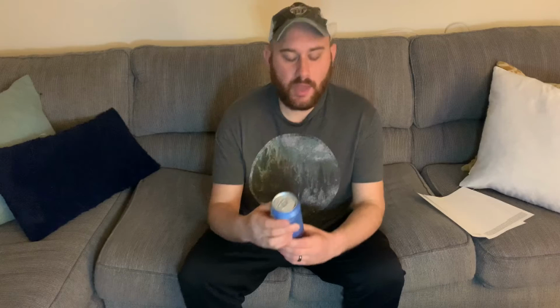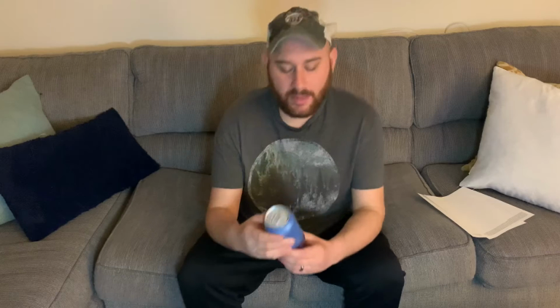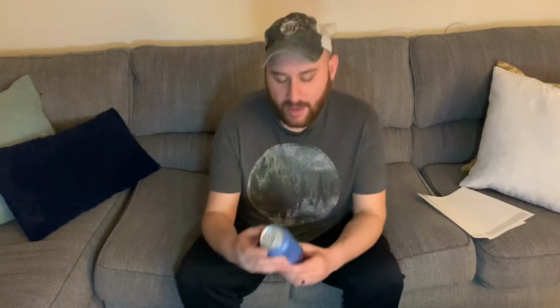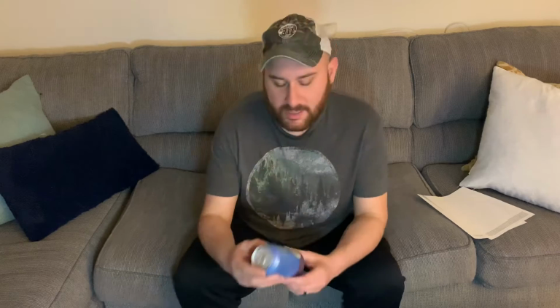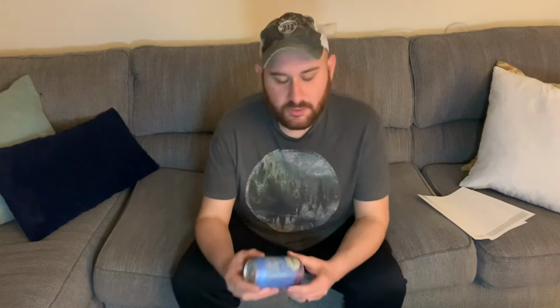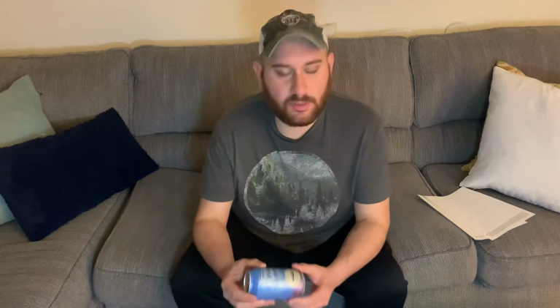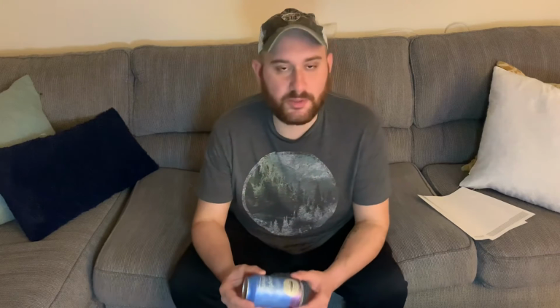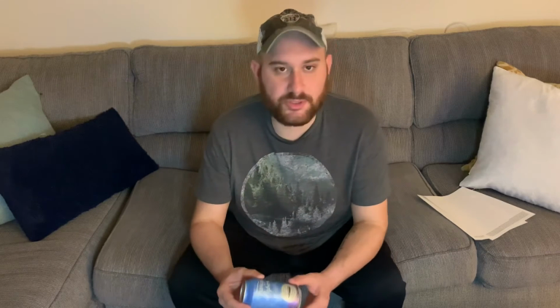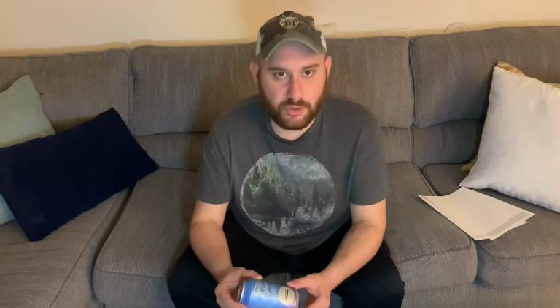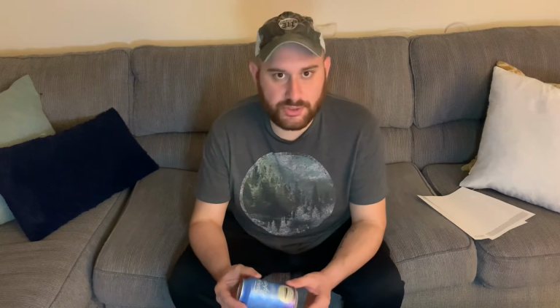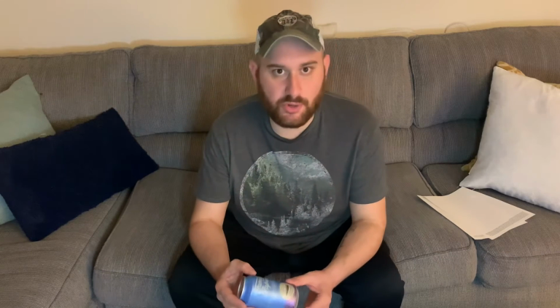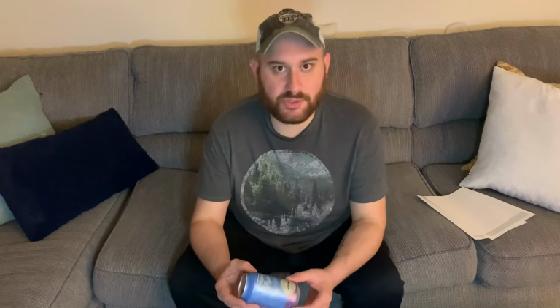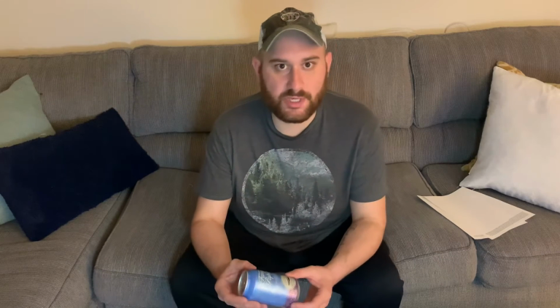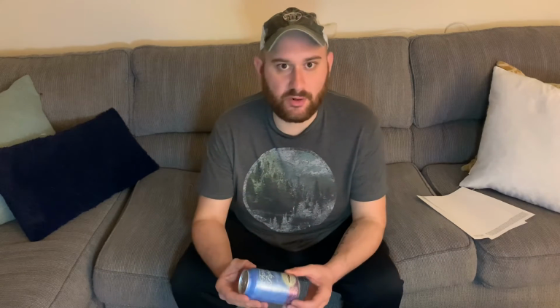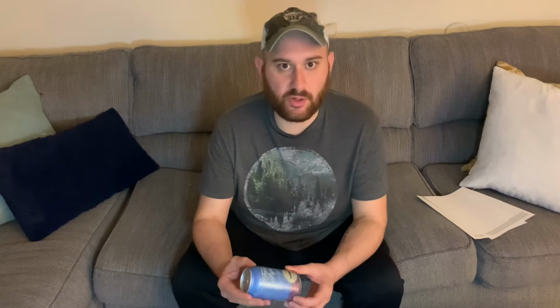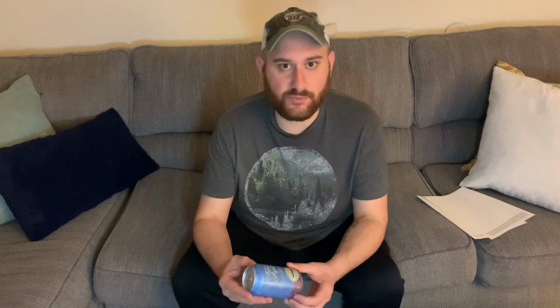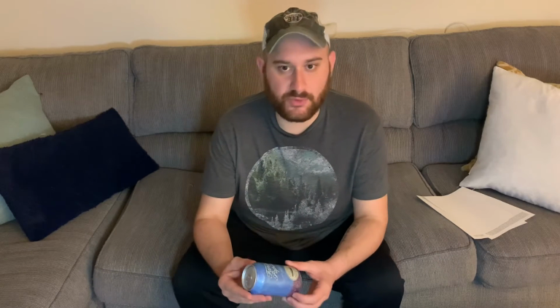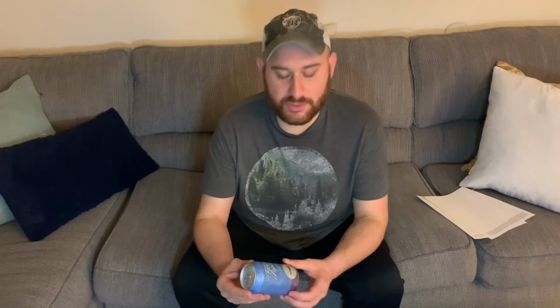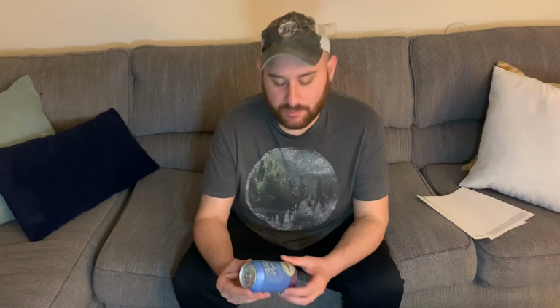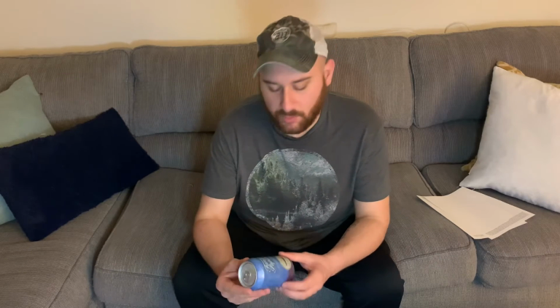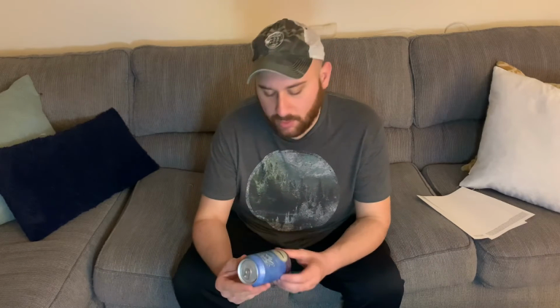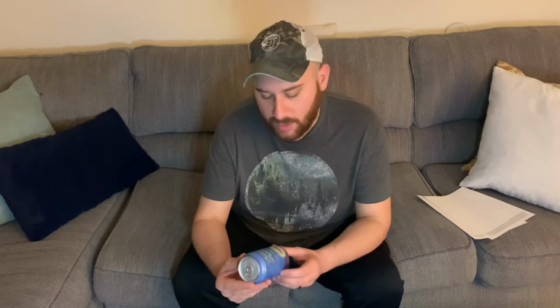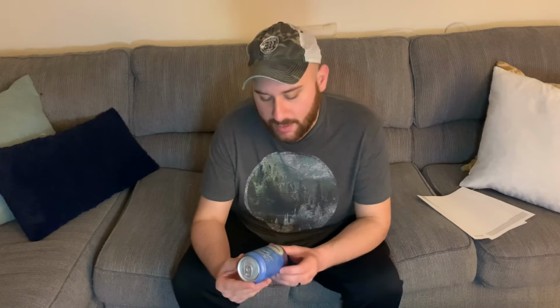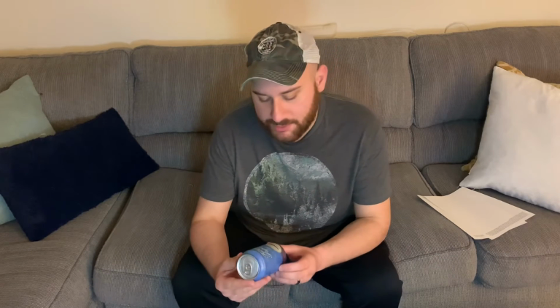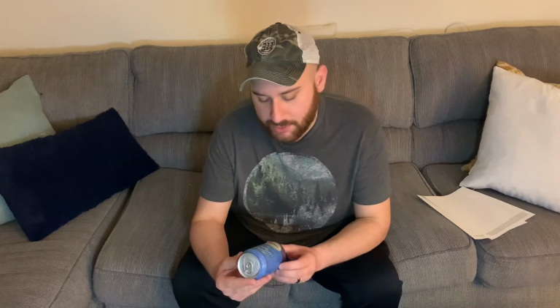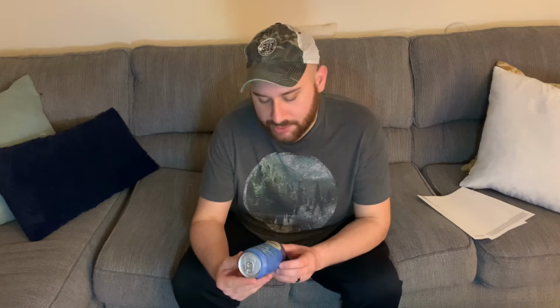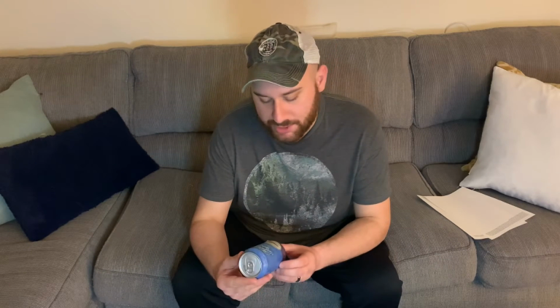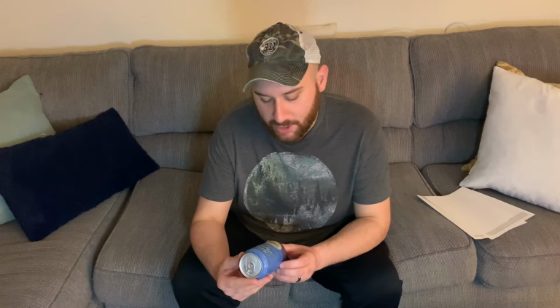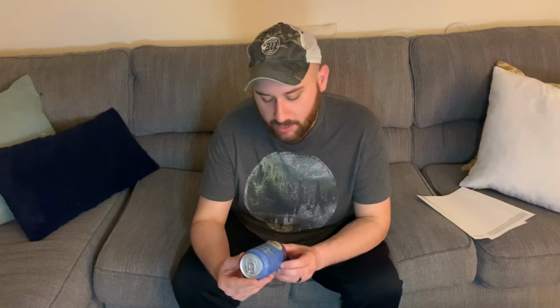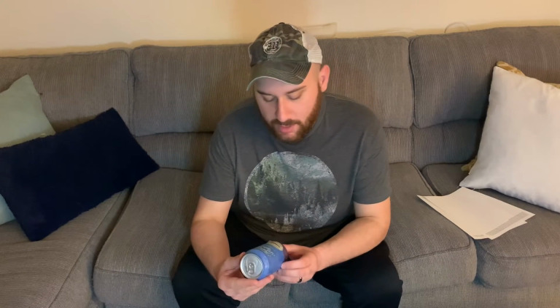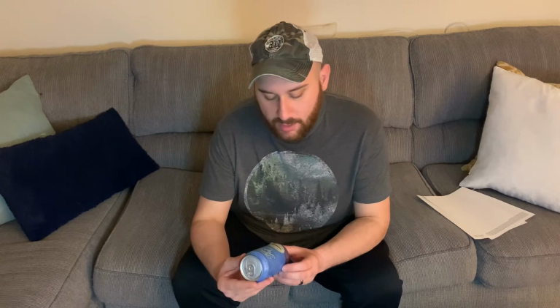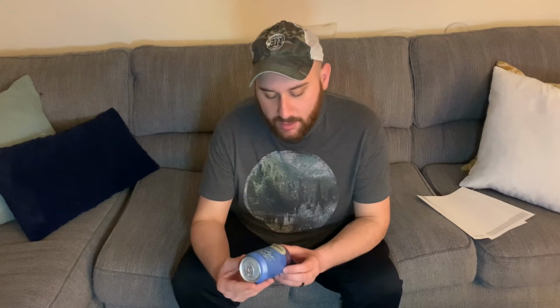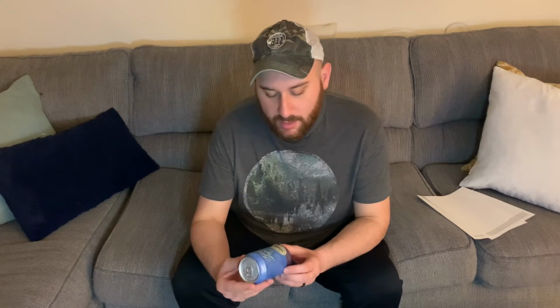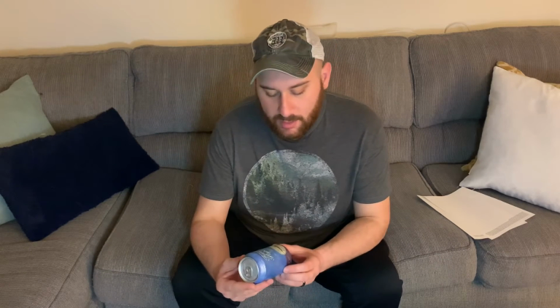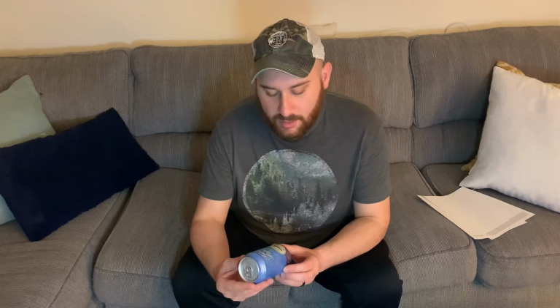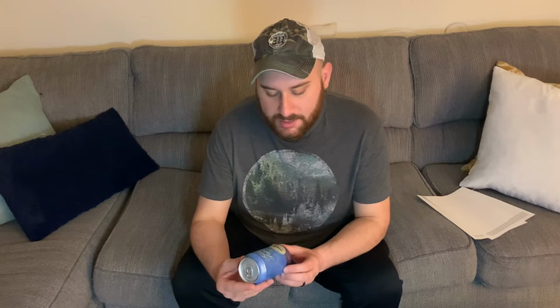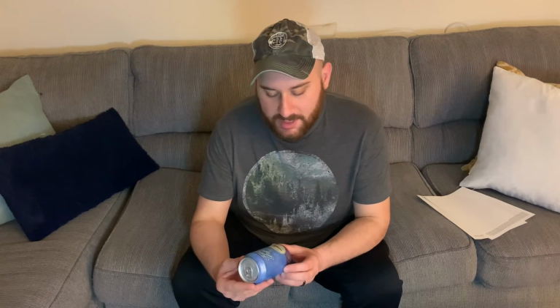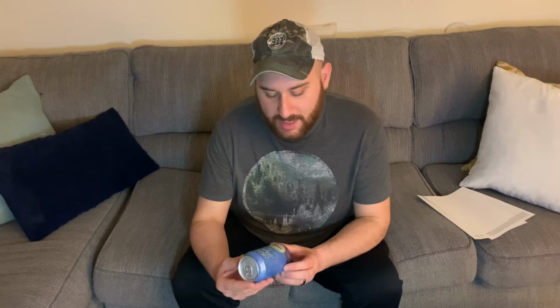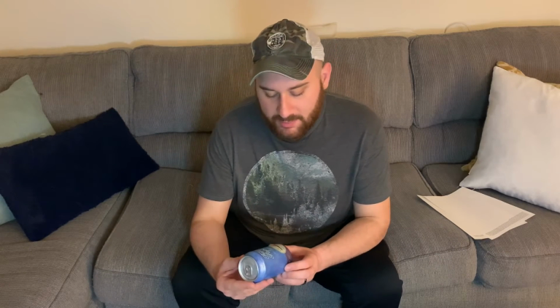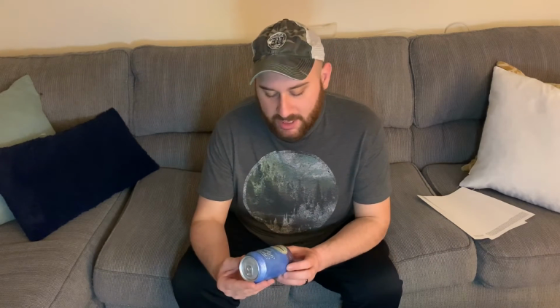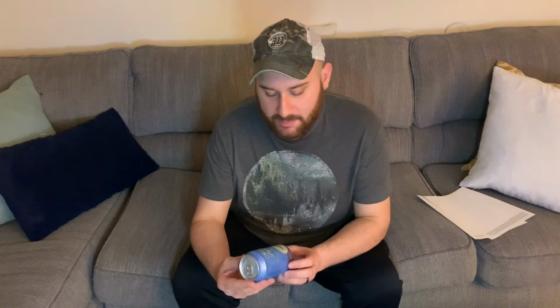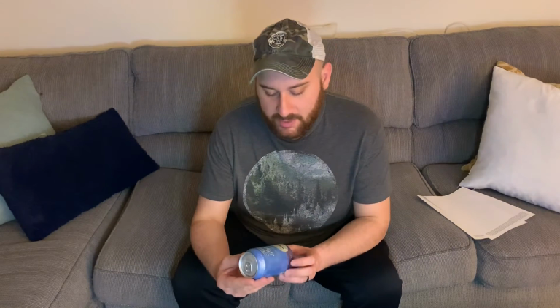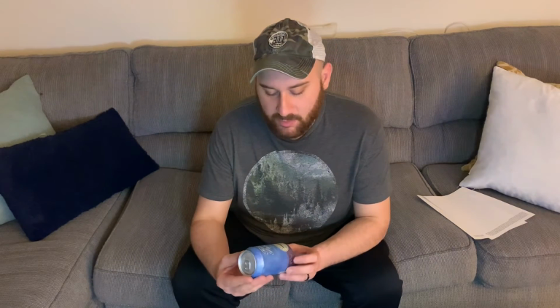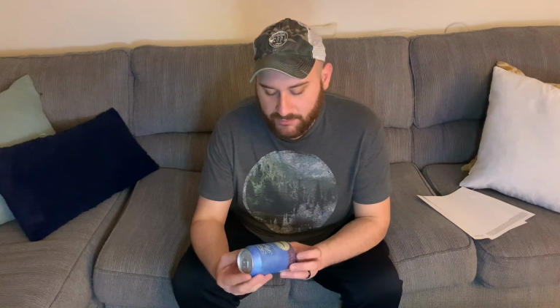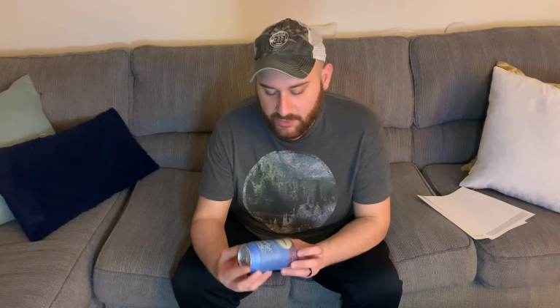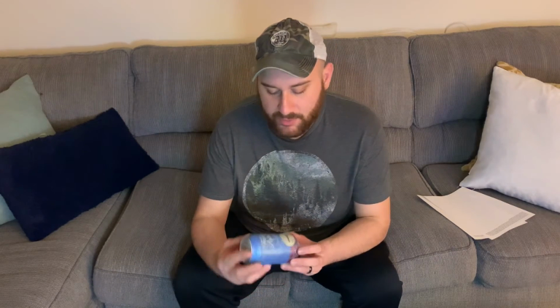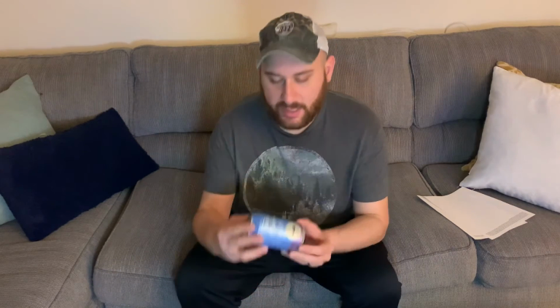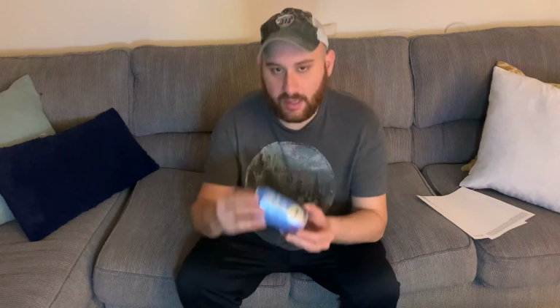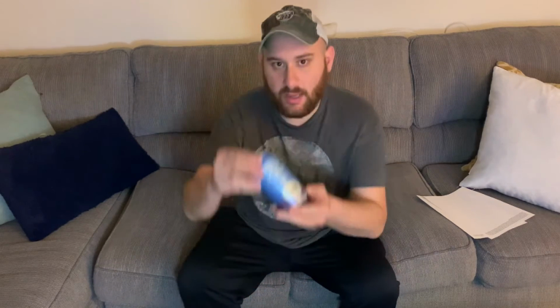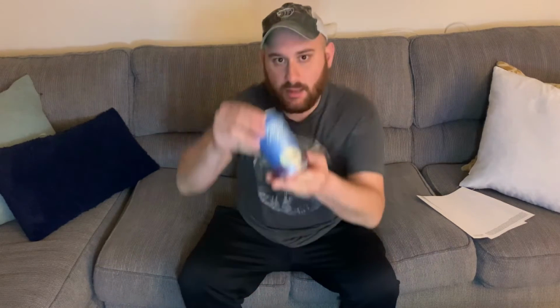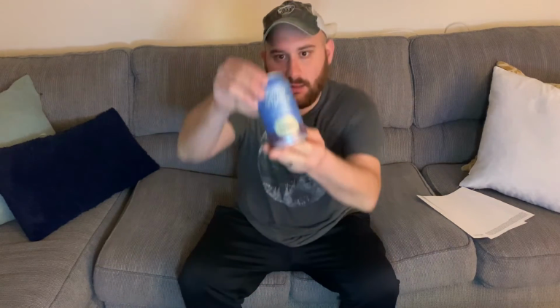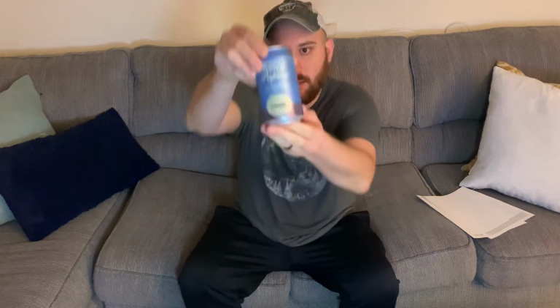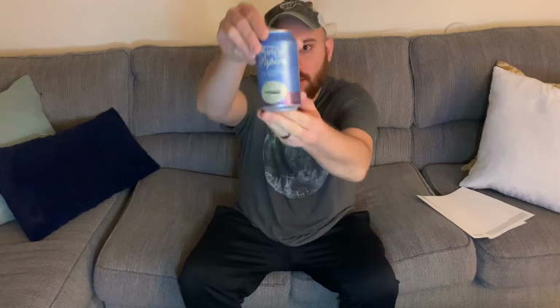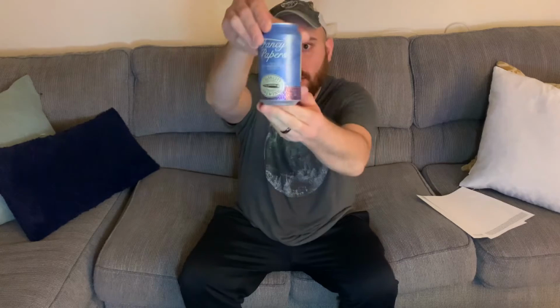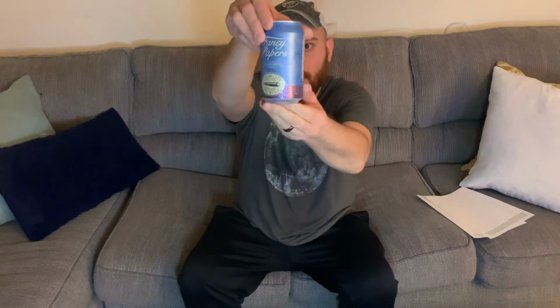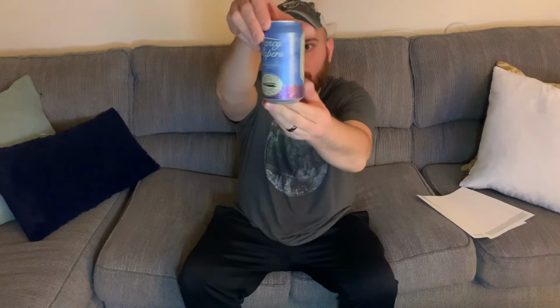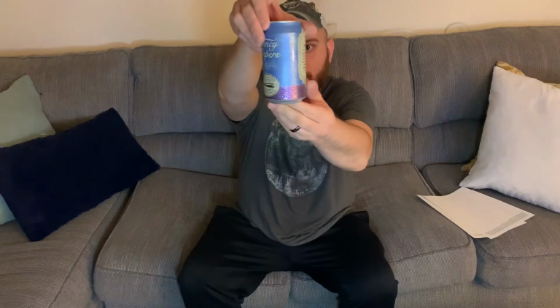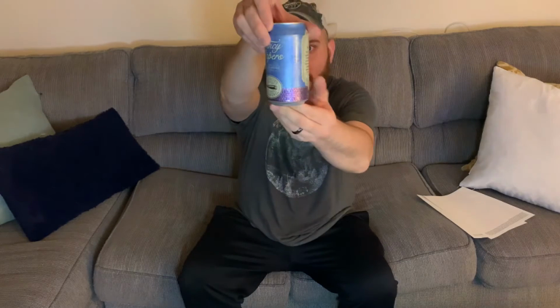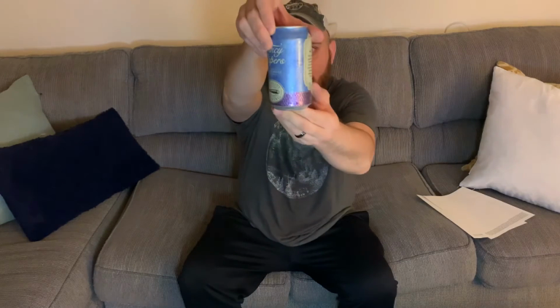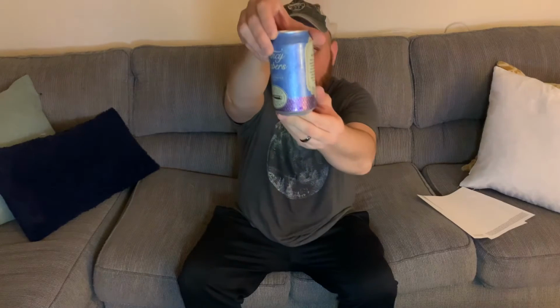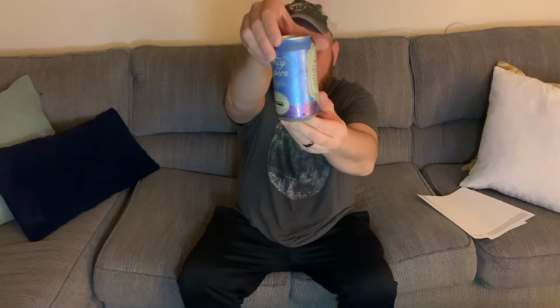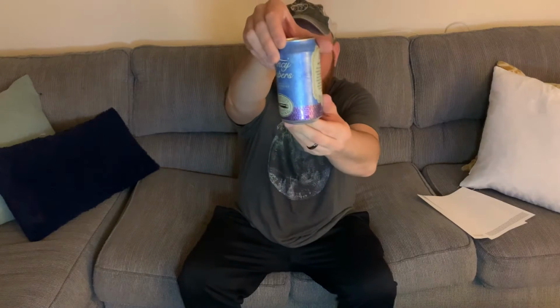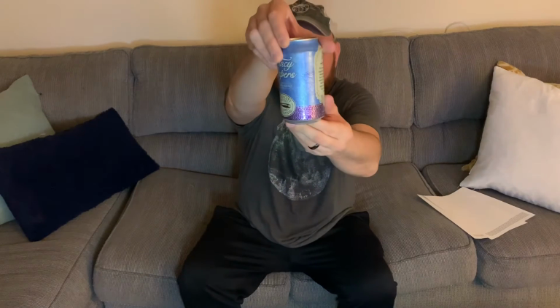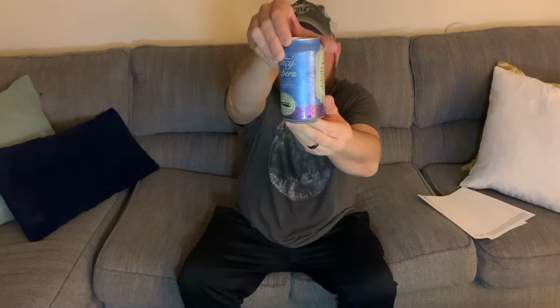Hey guys, welcome to JoJo's Side of Reviews and More. I'm JoJo. Tonight I'm going to be reviewing Fancy Papers.